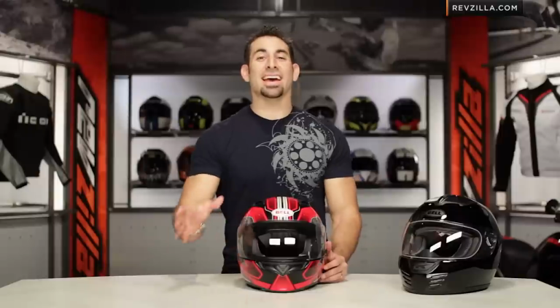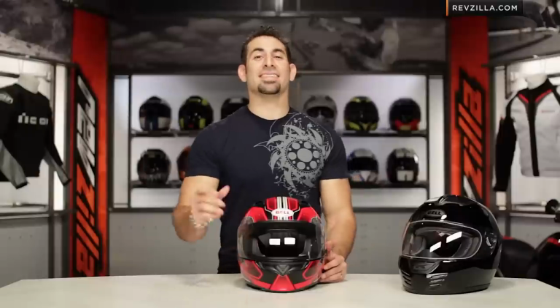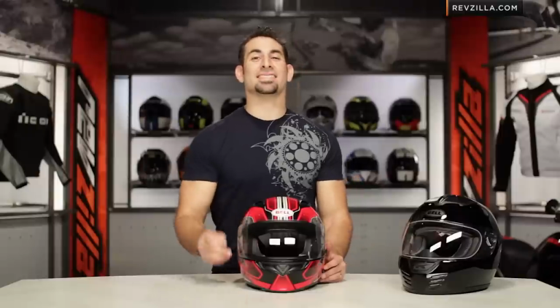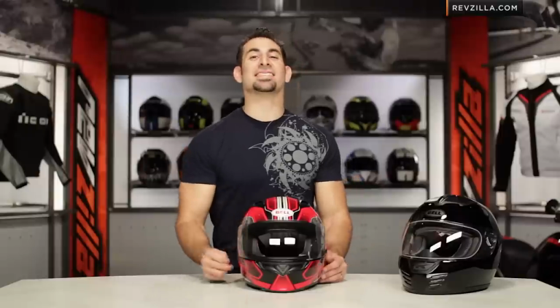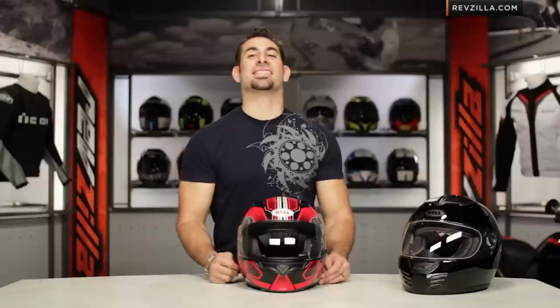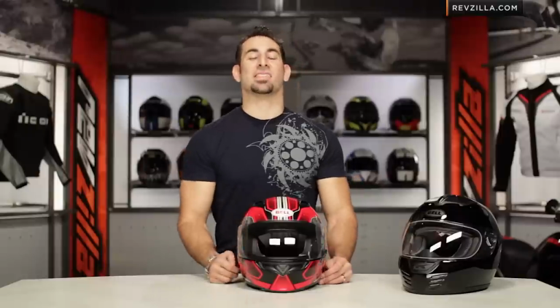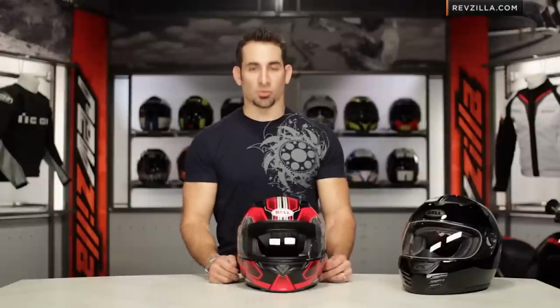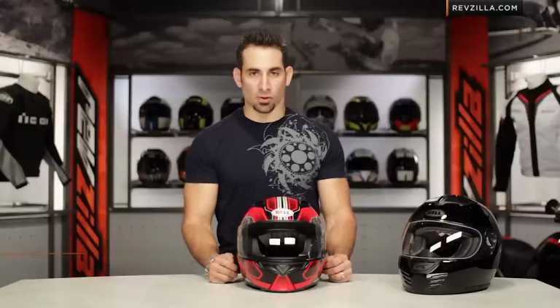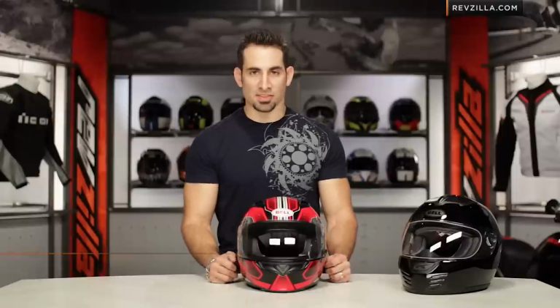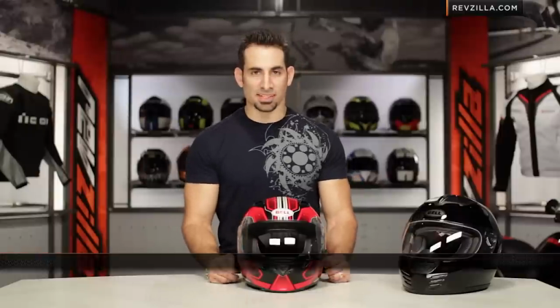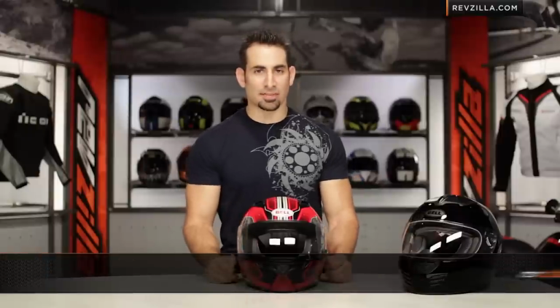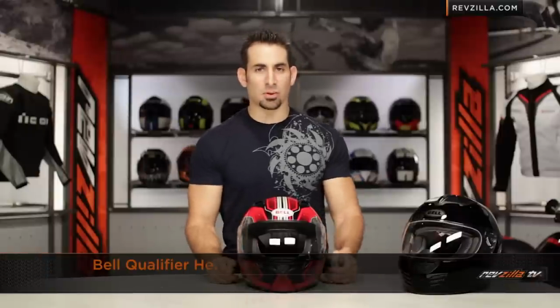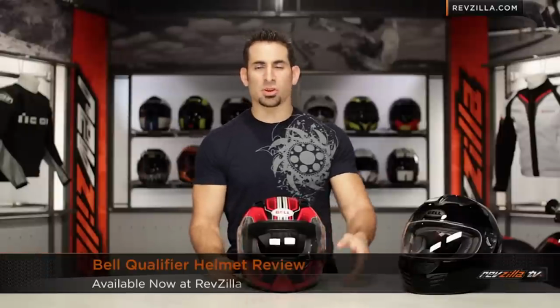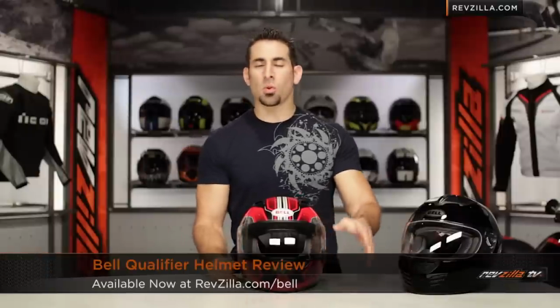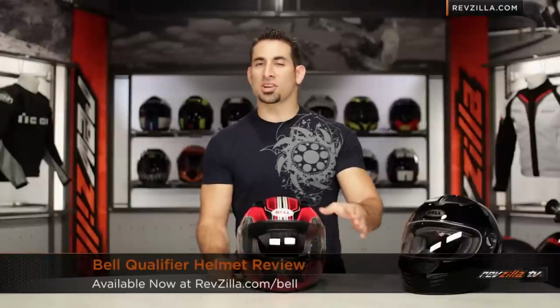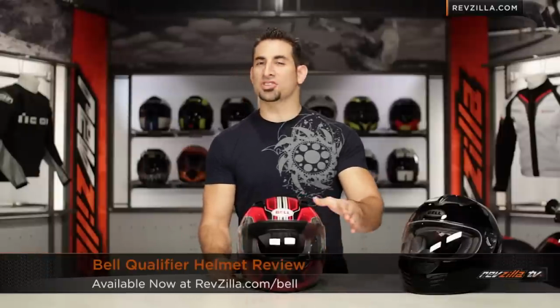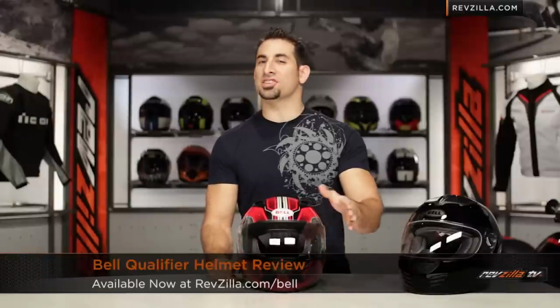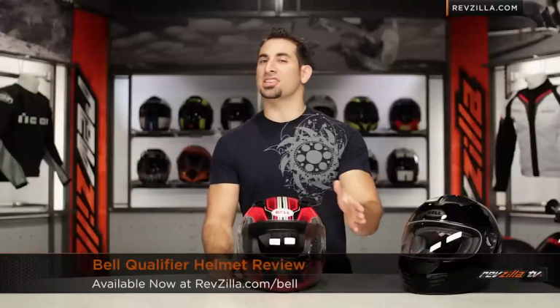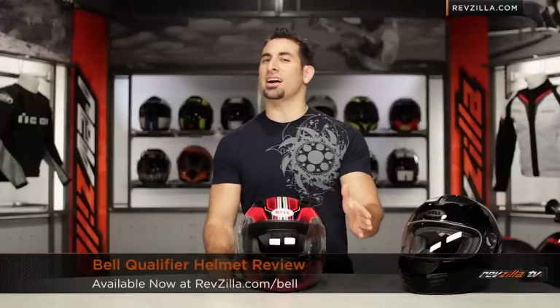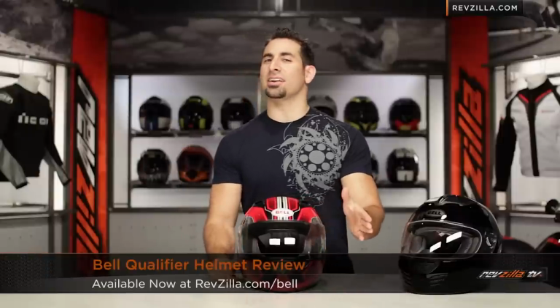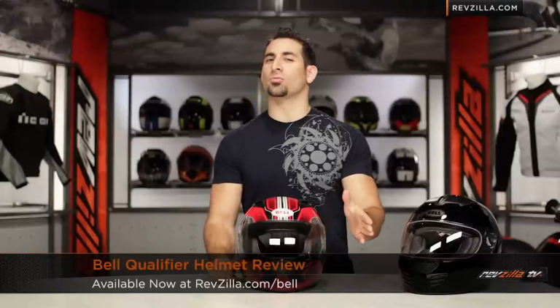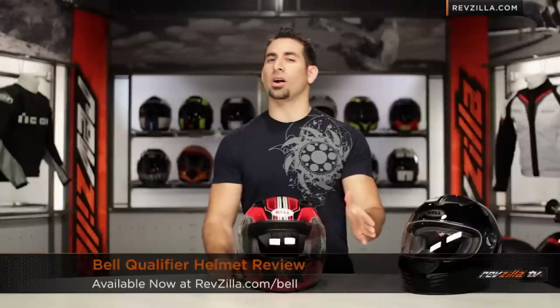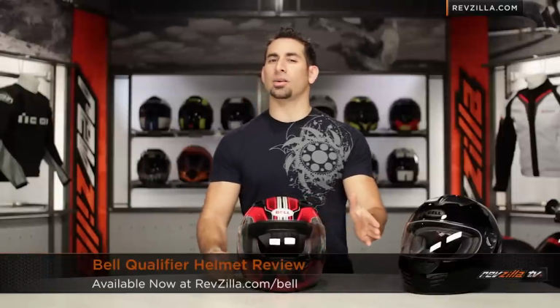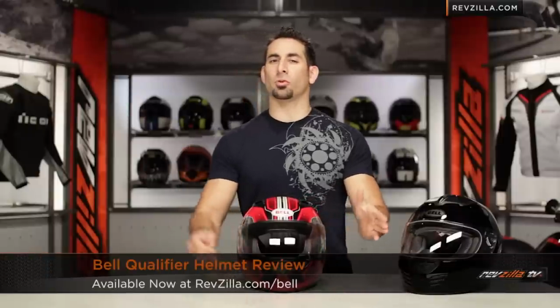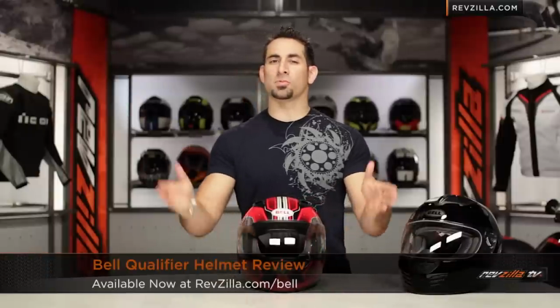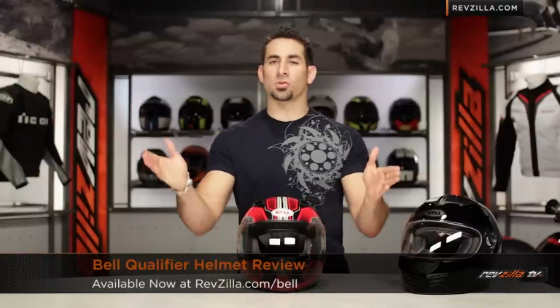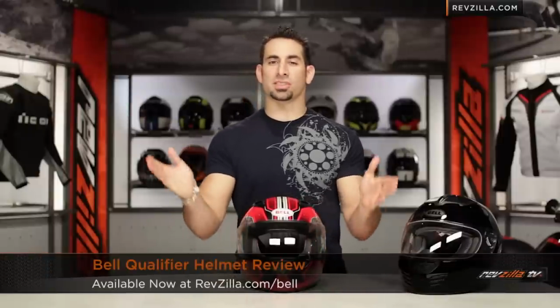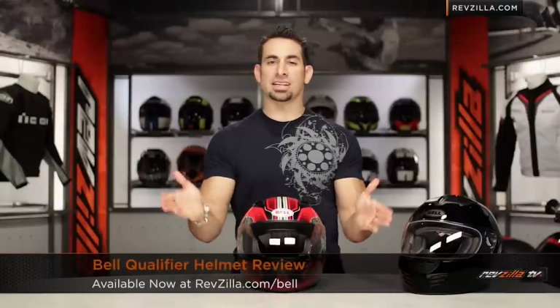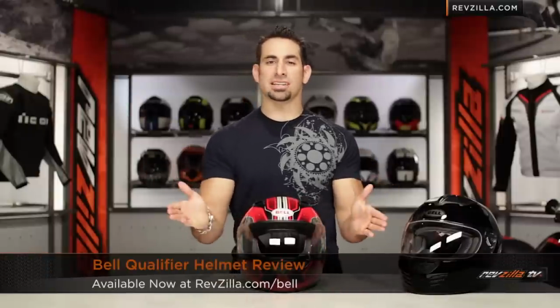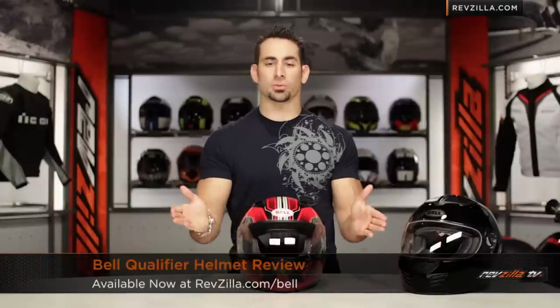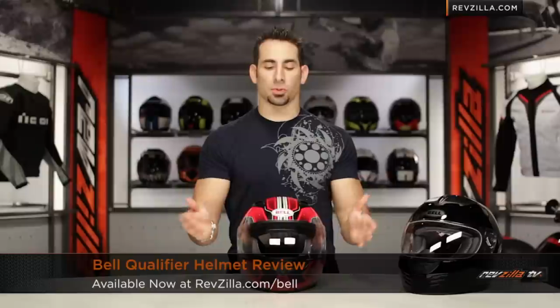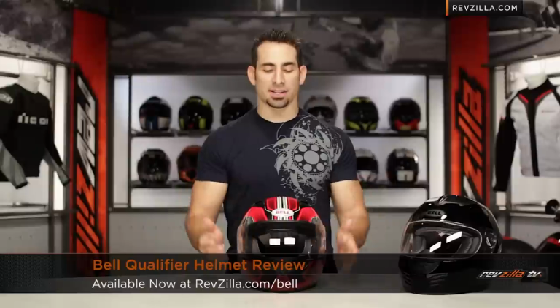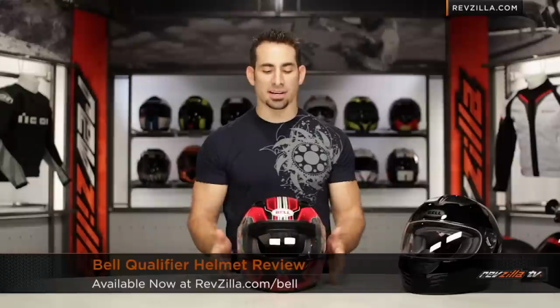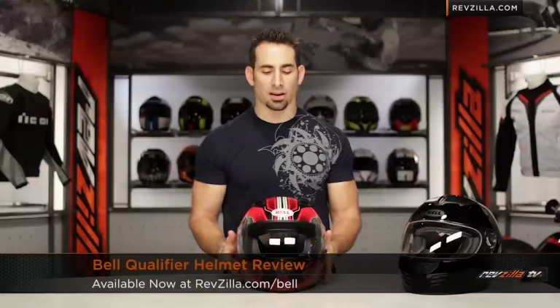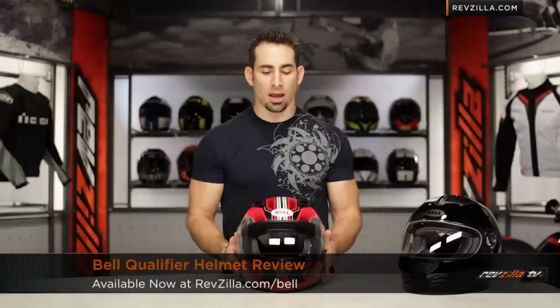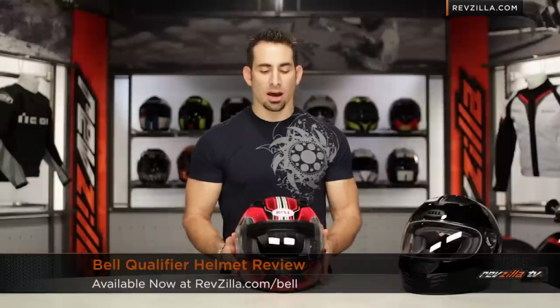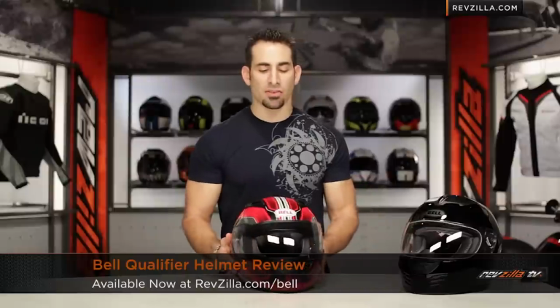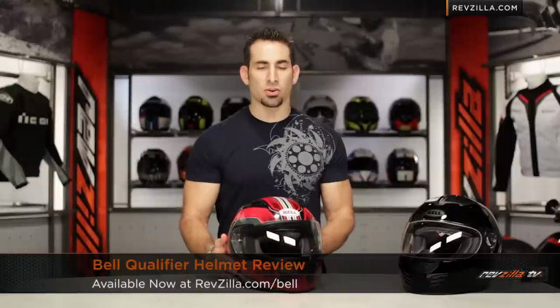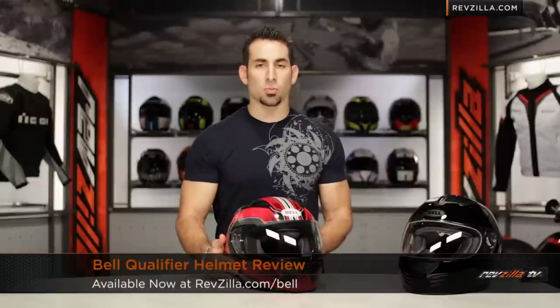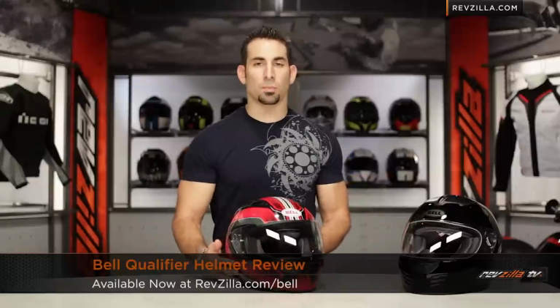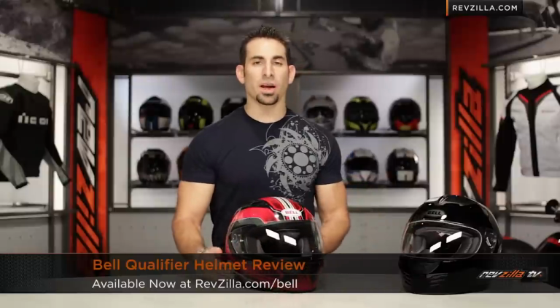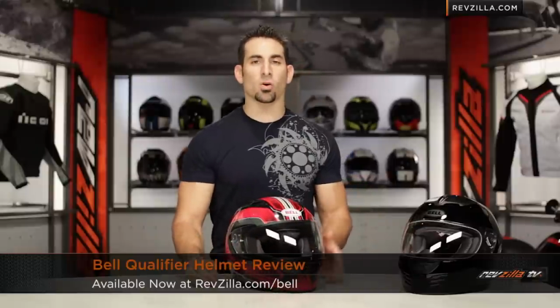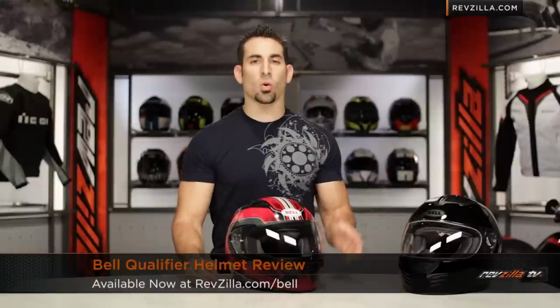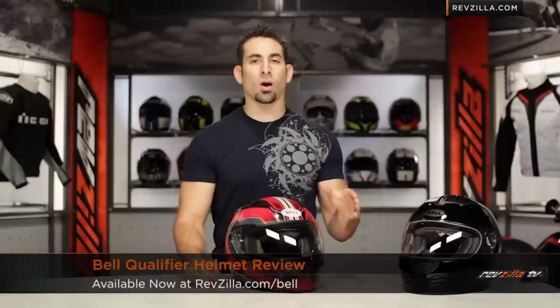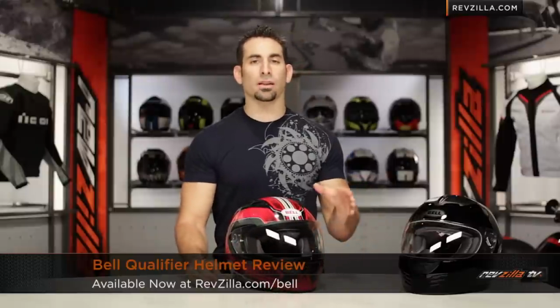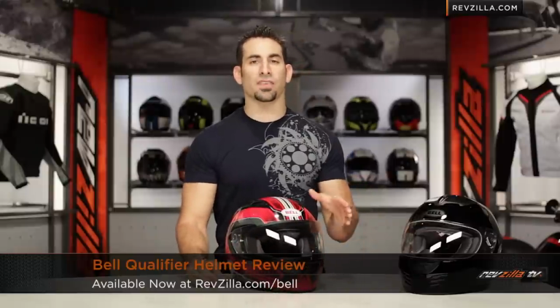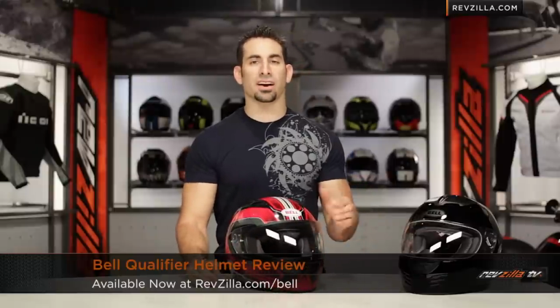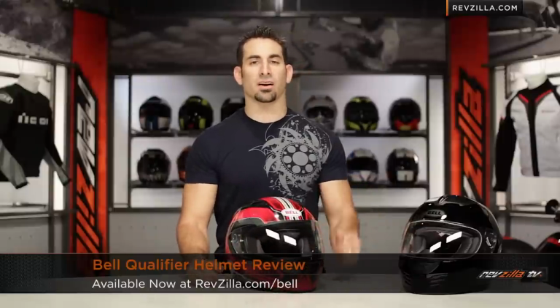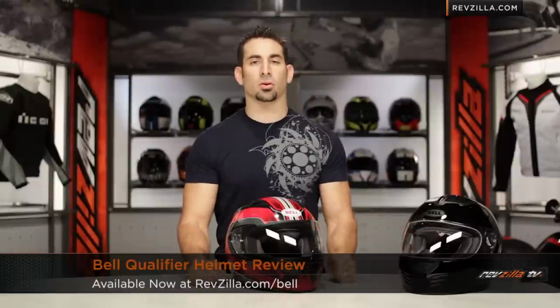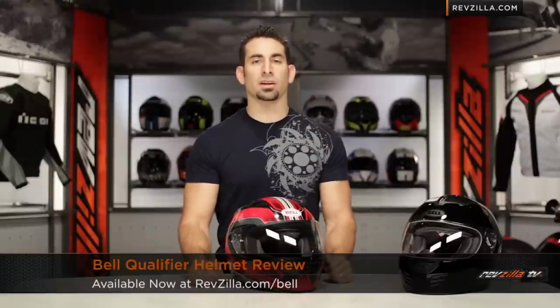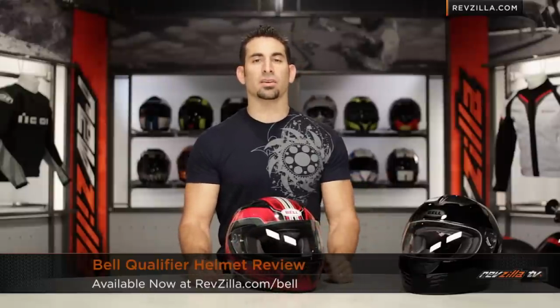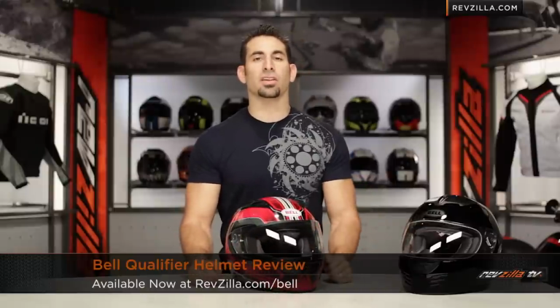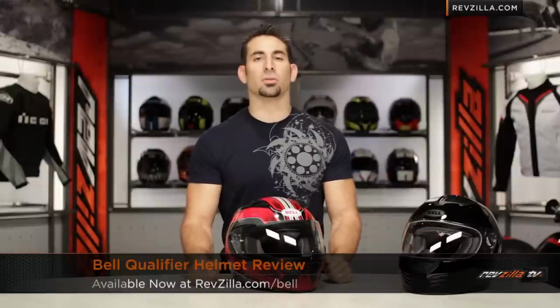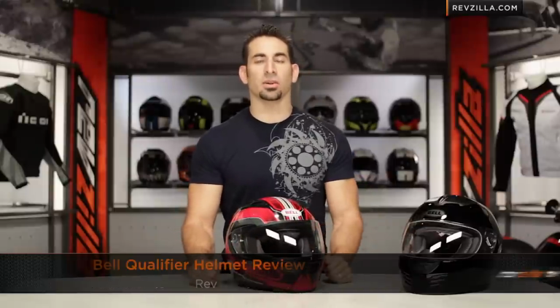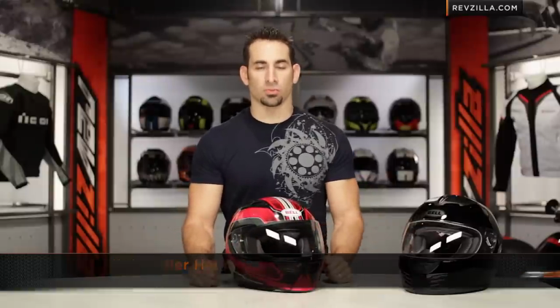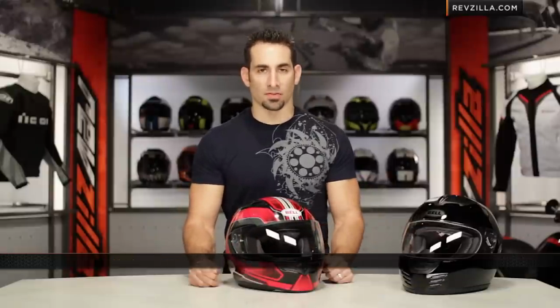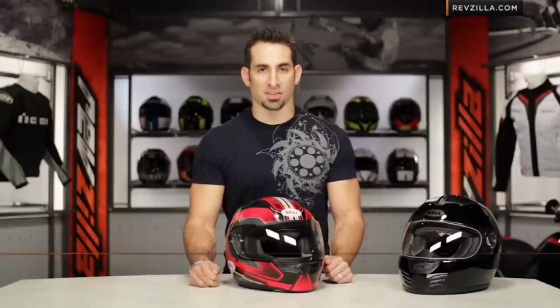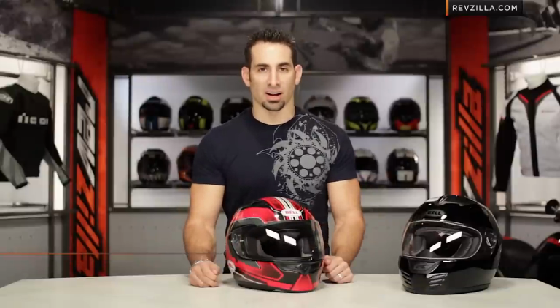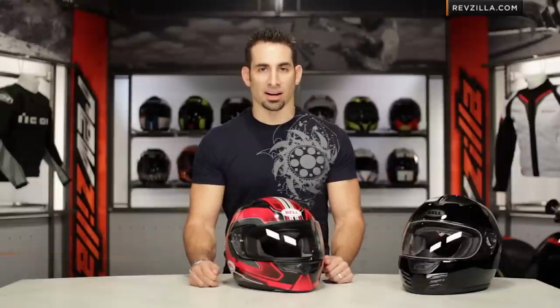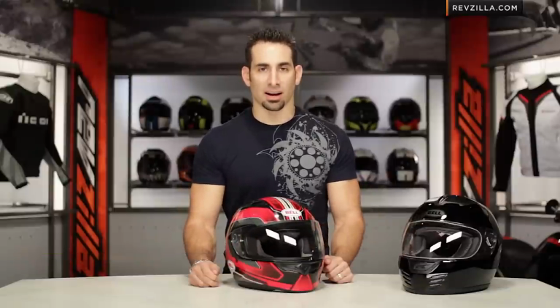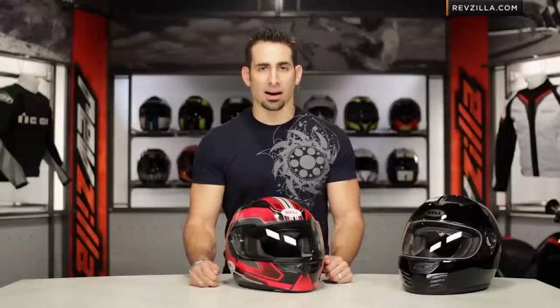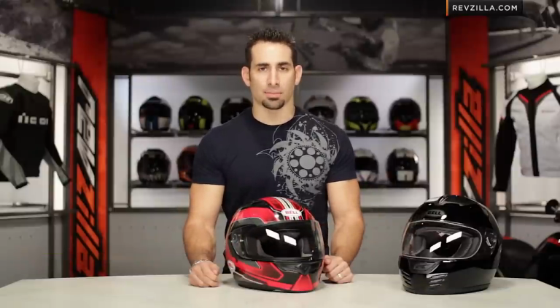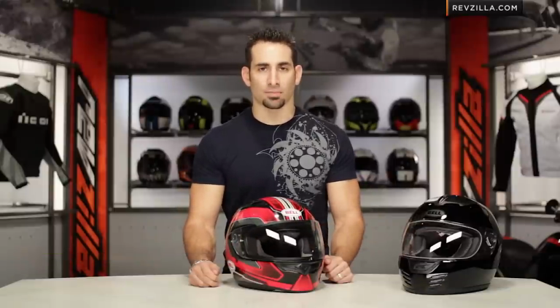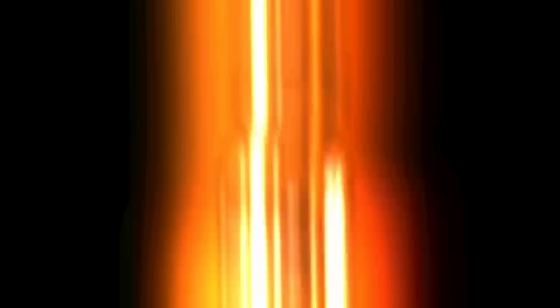Hey, this is Anthony with RevZilla TV, where you can watch, decide, and ride. Welcome to our detailed breakdown of the new Bell Qualifier helmet available at RevZilla.com.